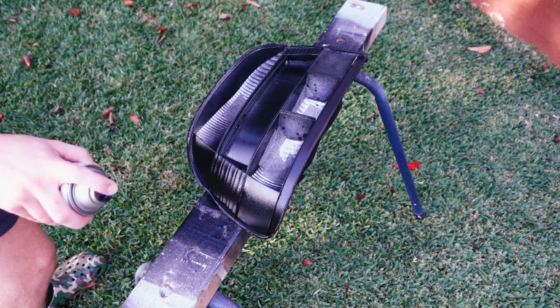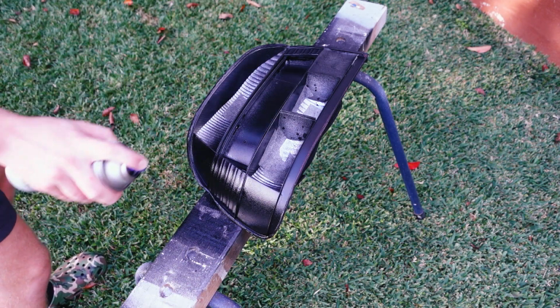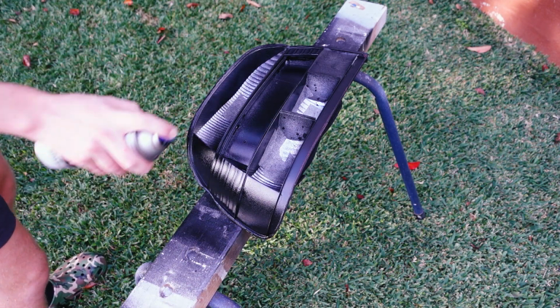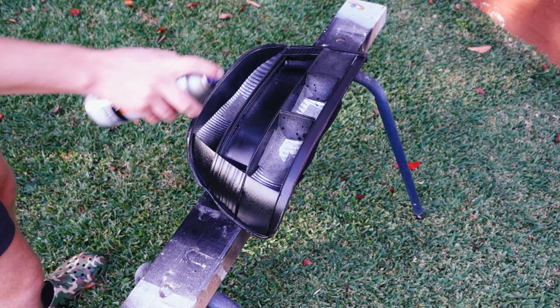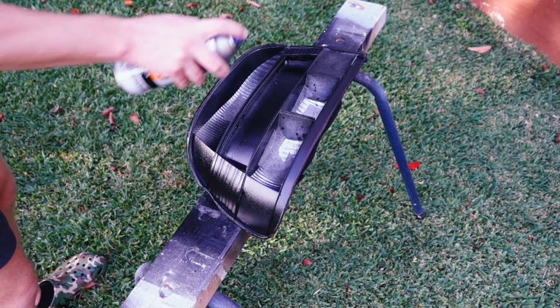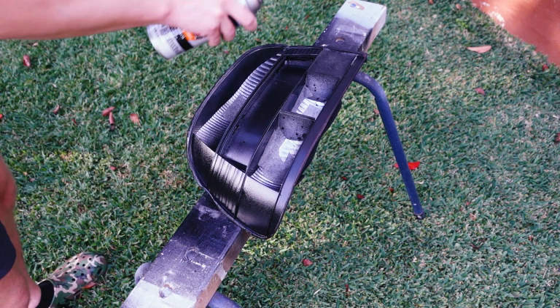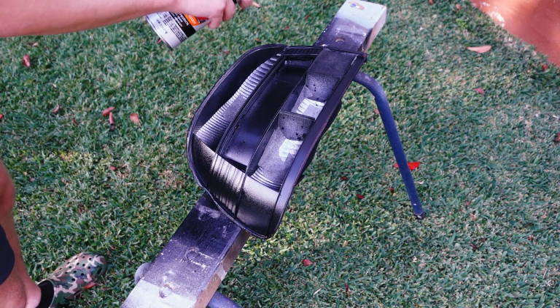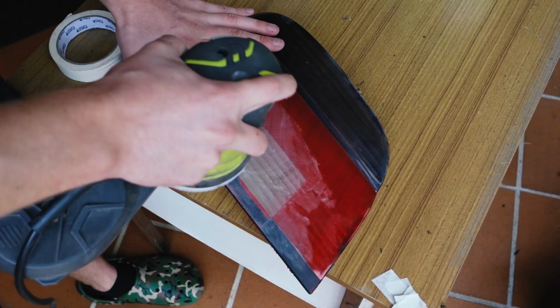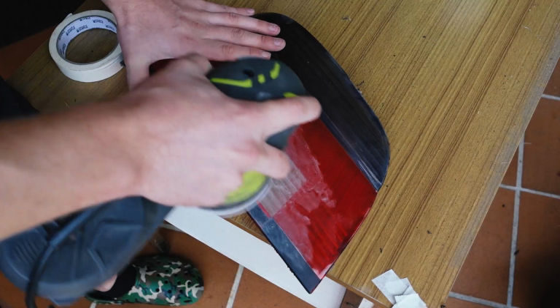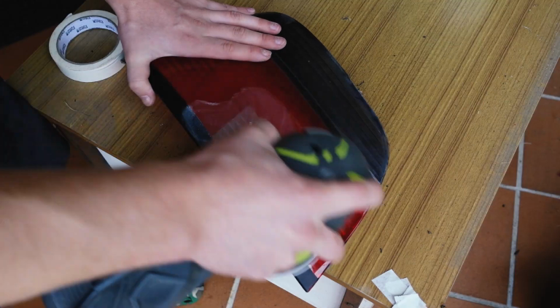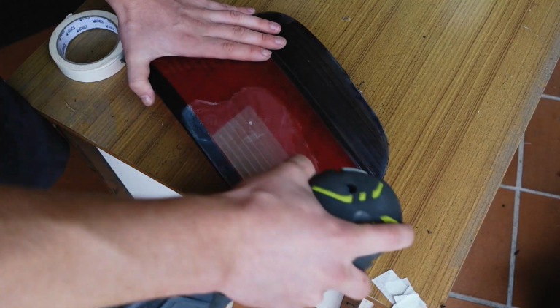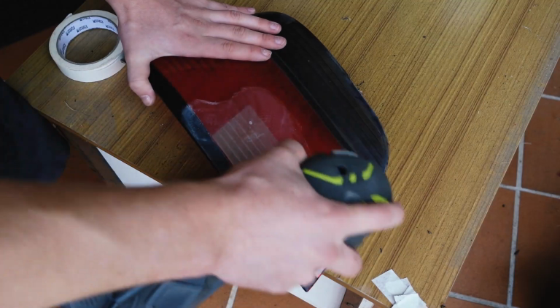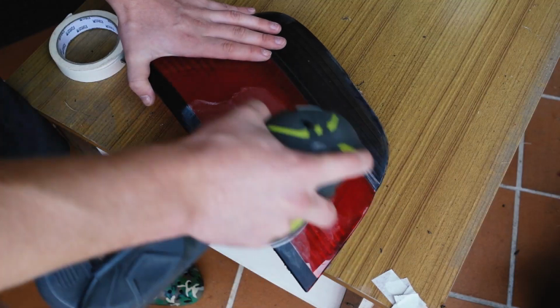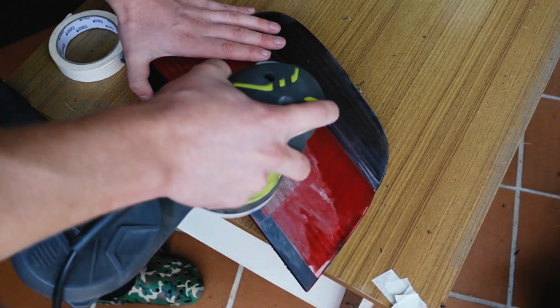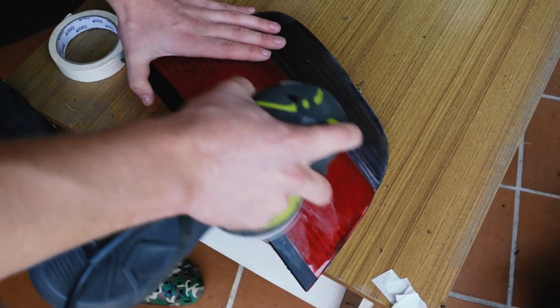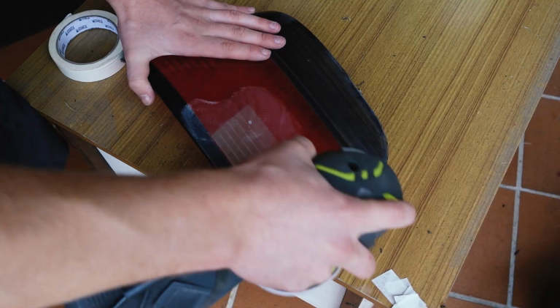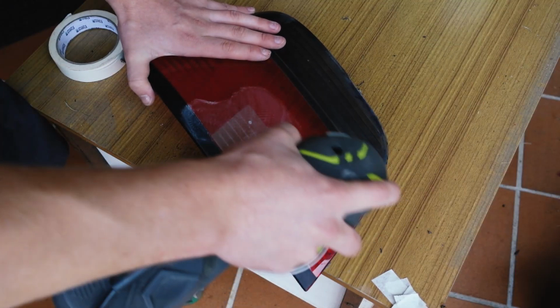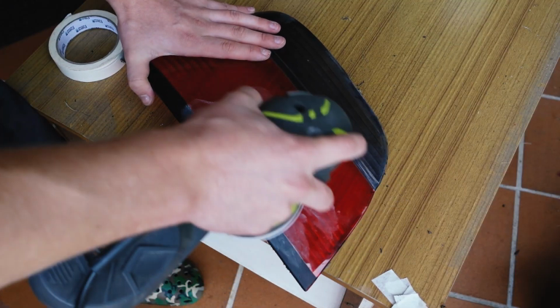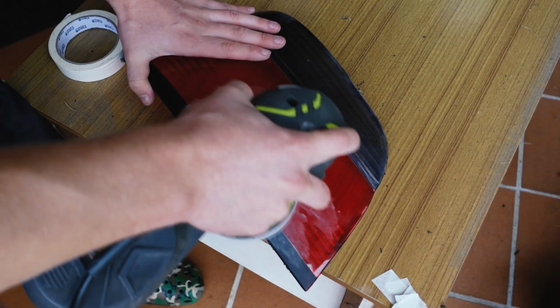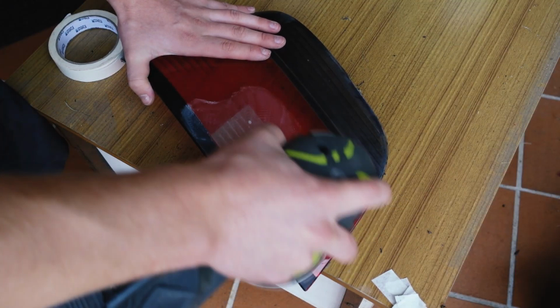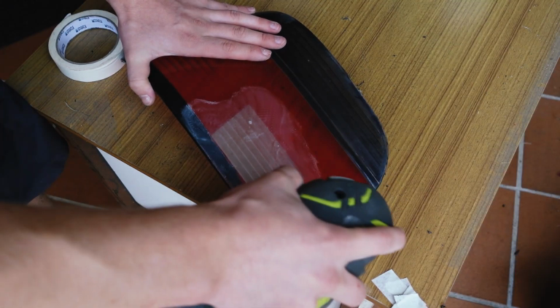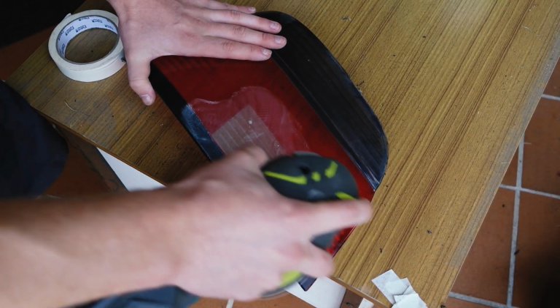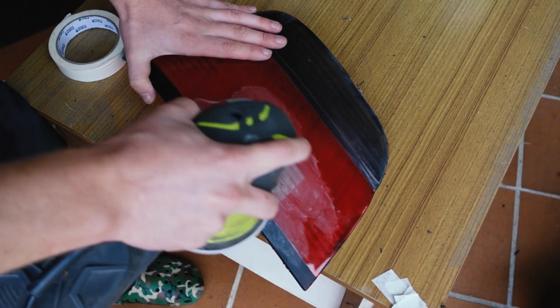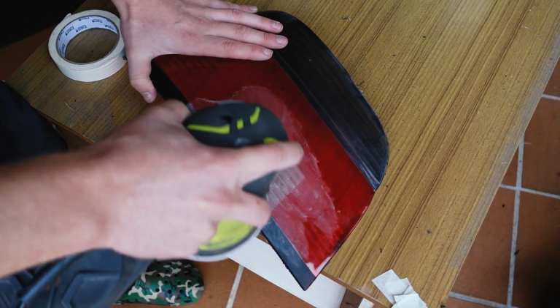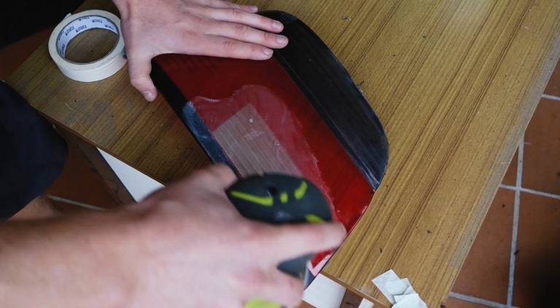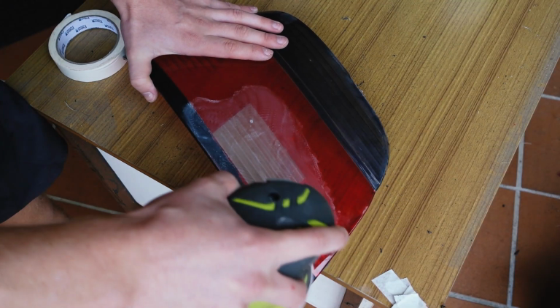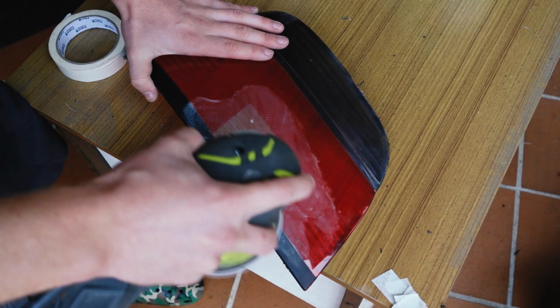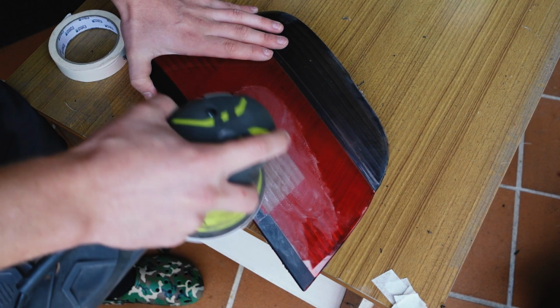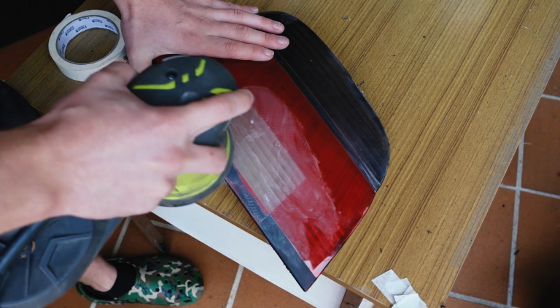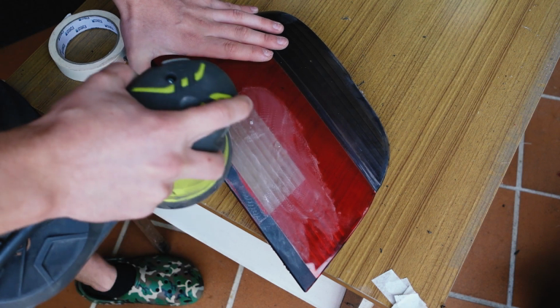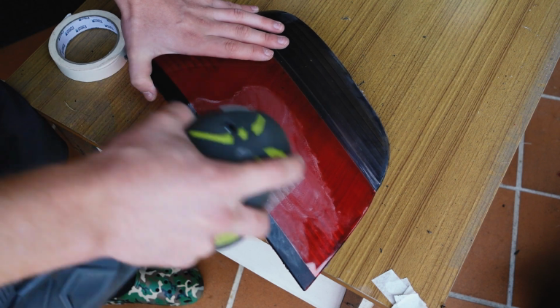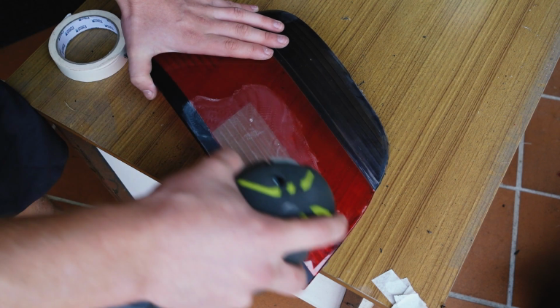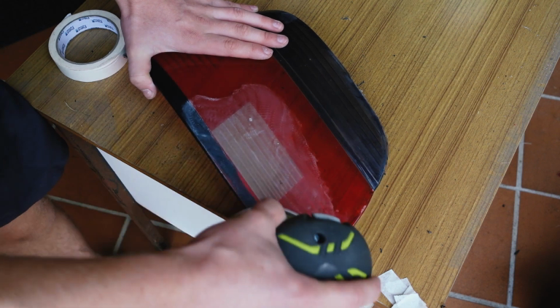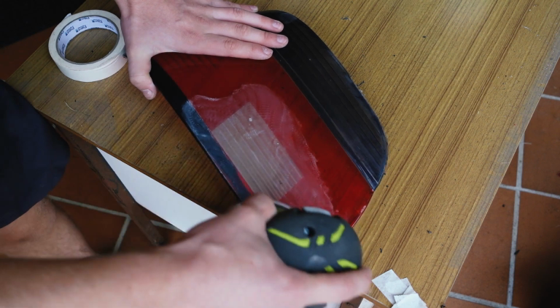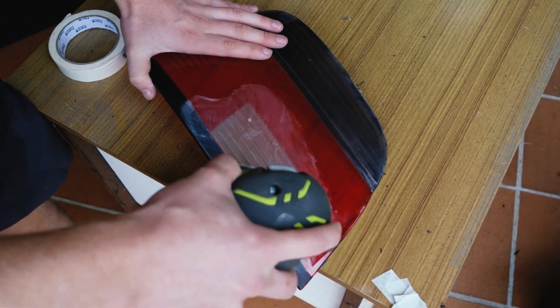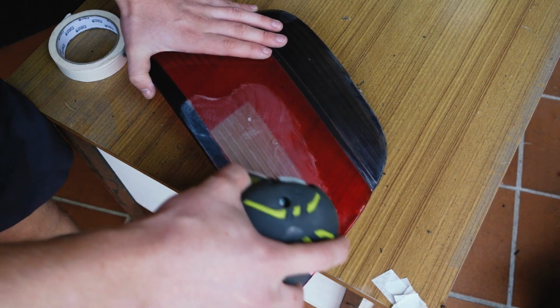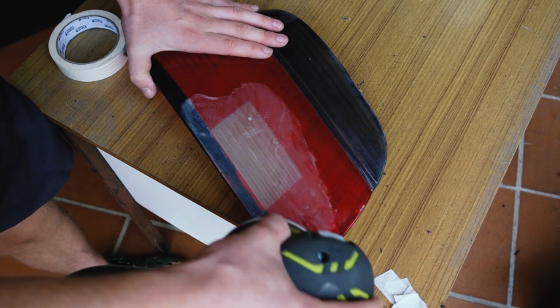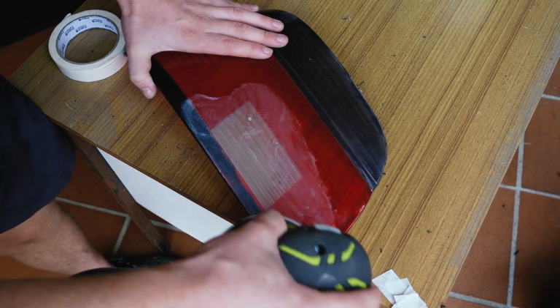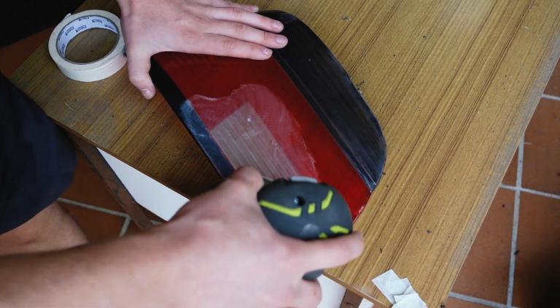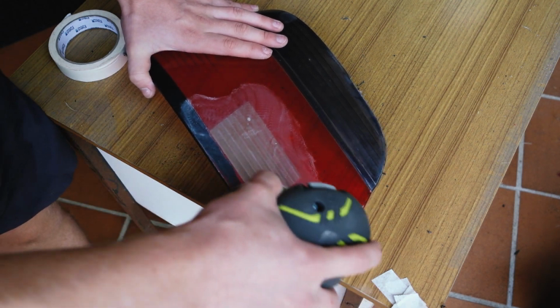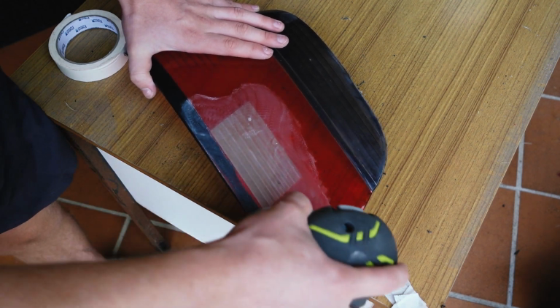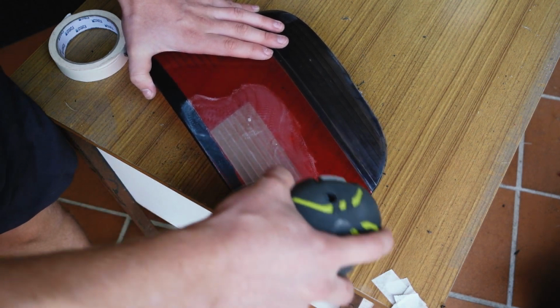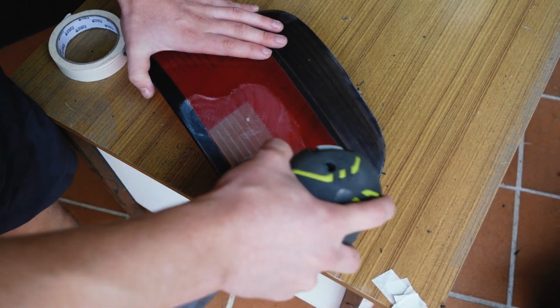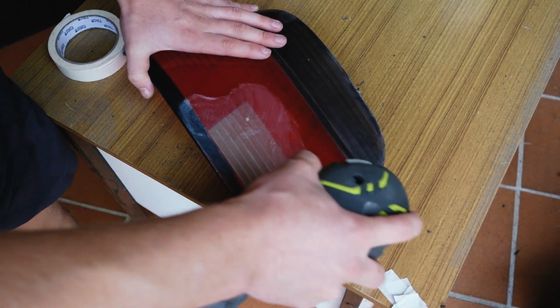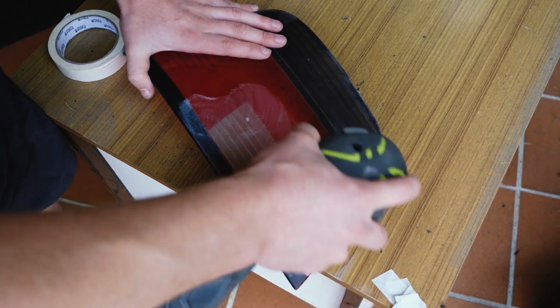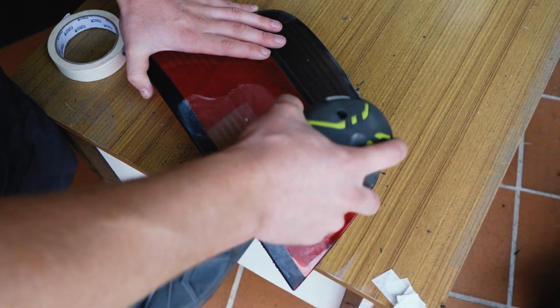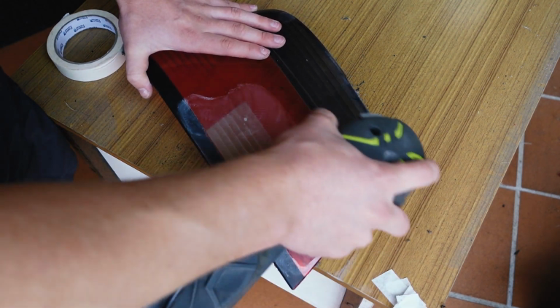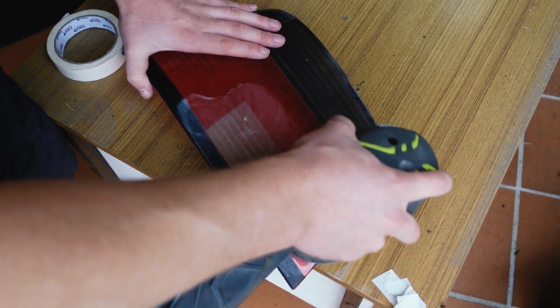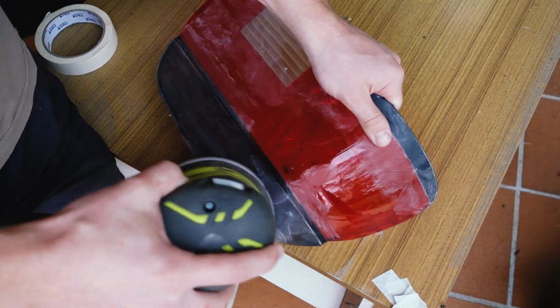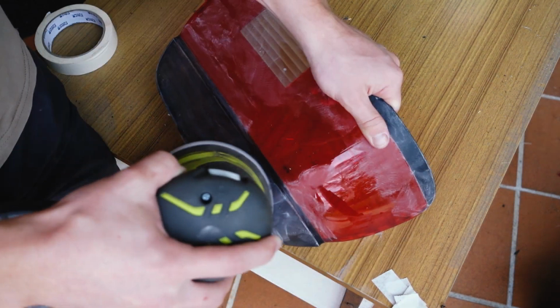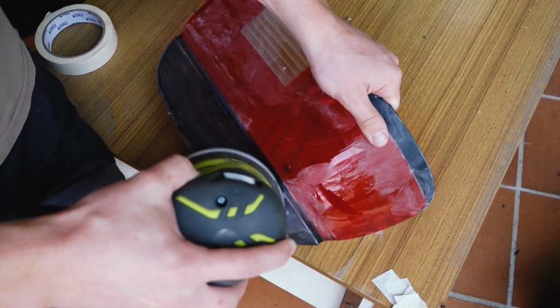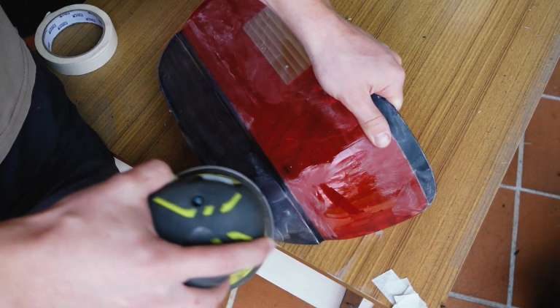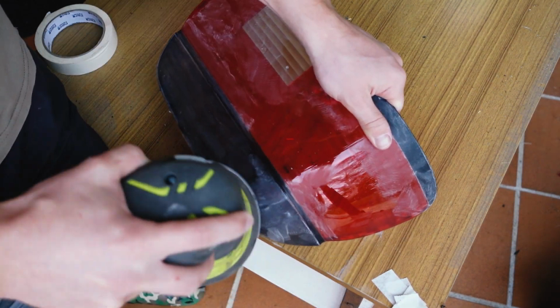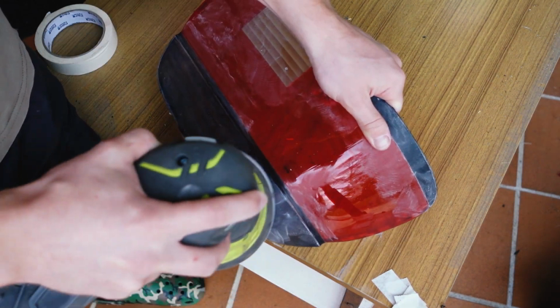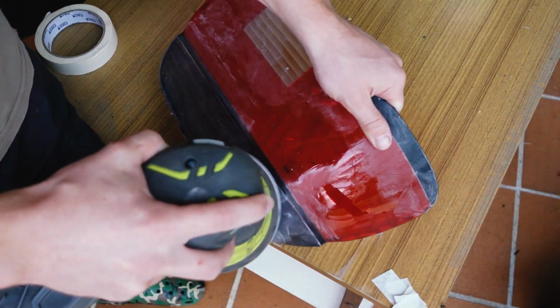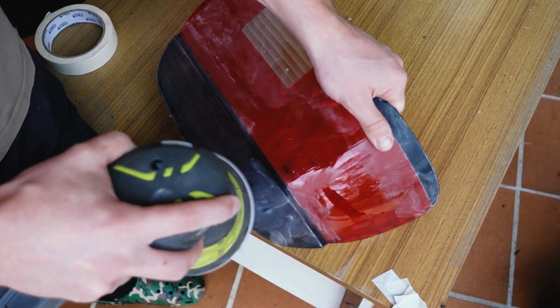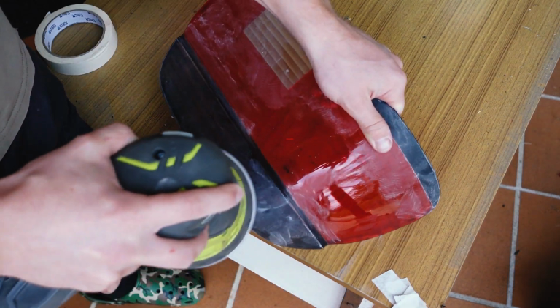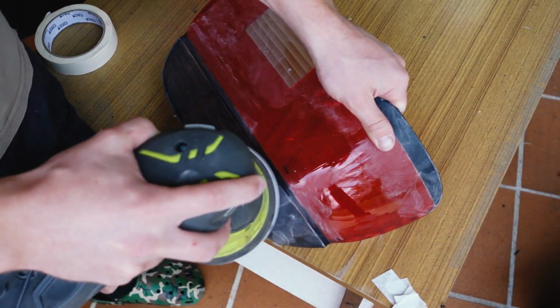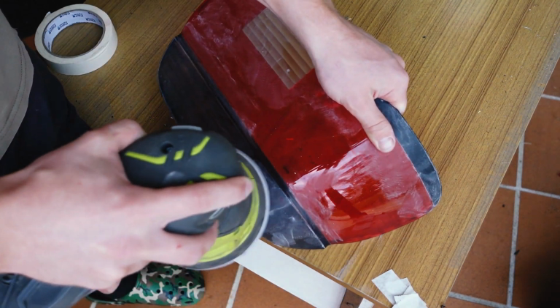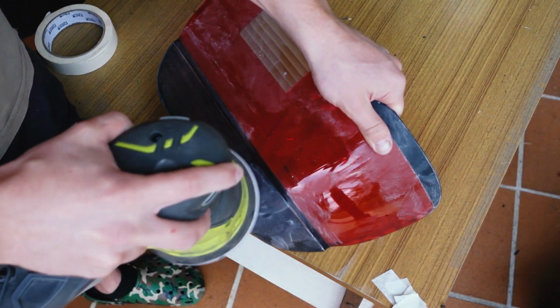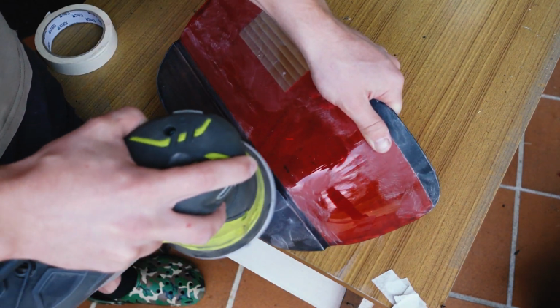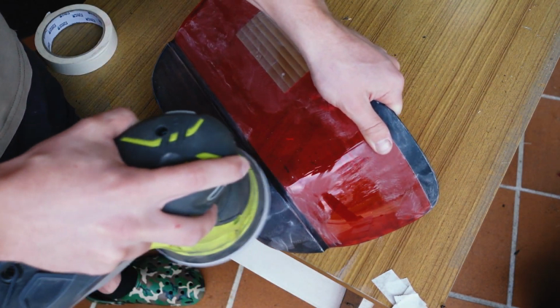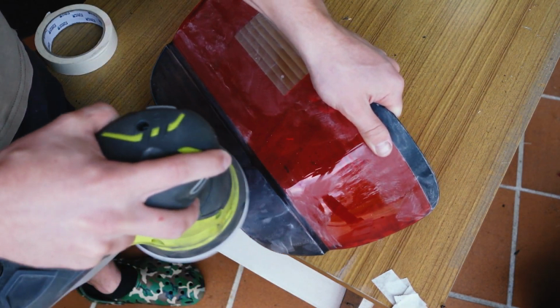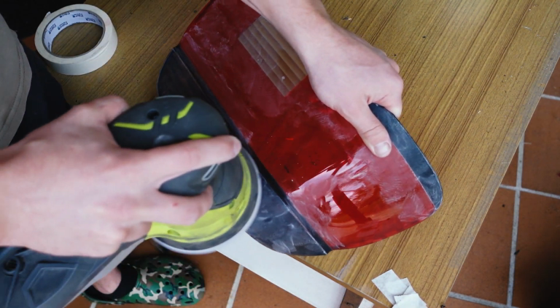While that was drying I went and sanded back the old tint coating on the lens to get it ready for resealing with clear coat and insulation.